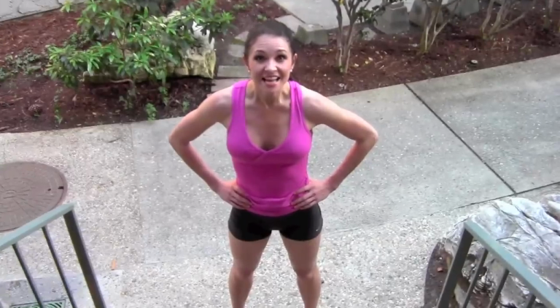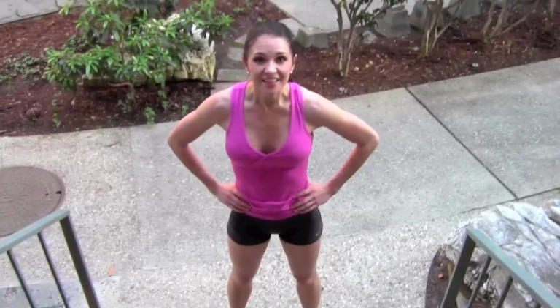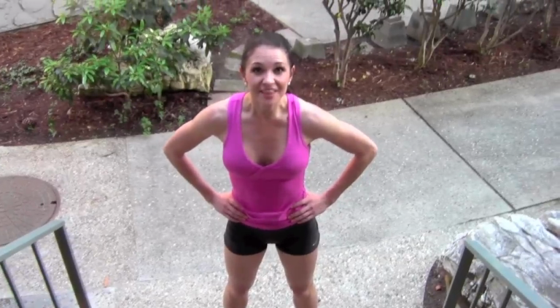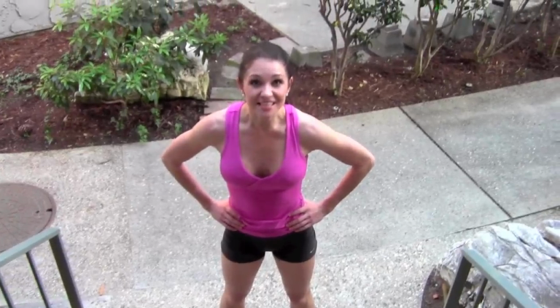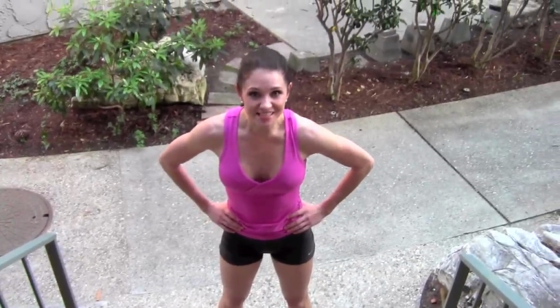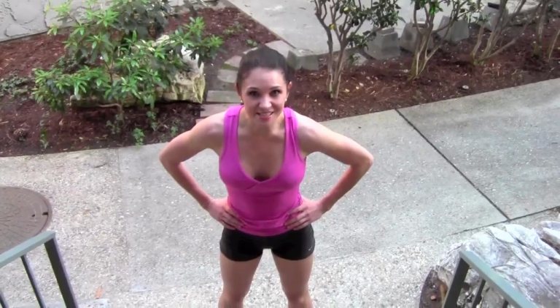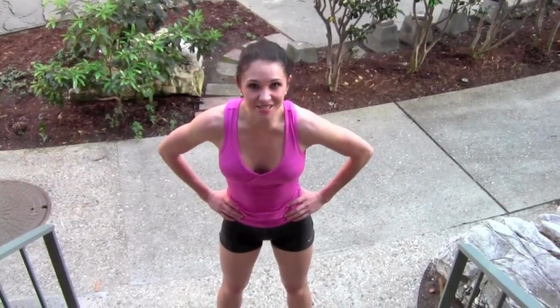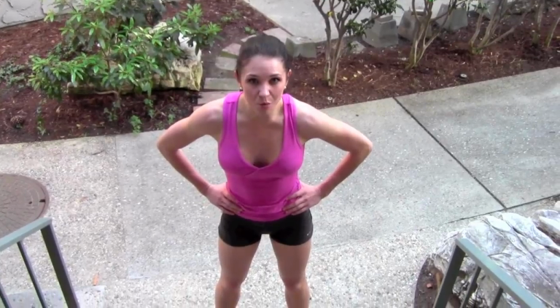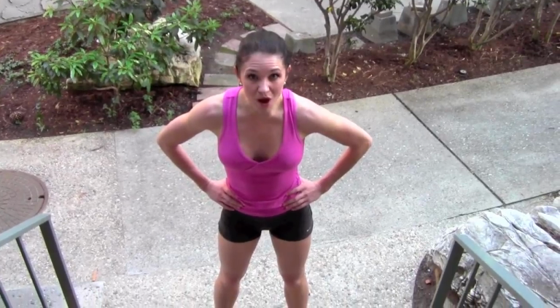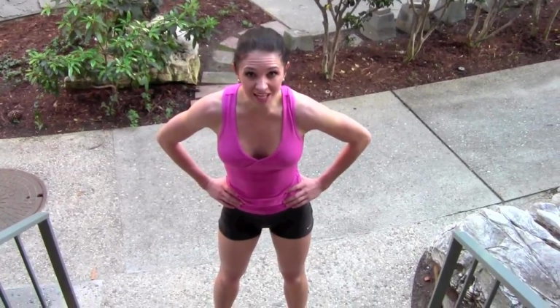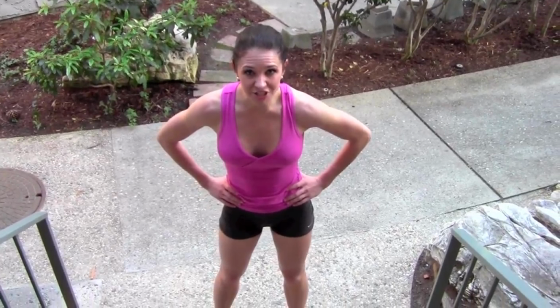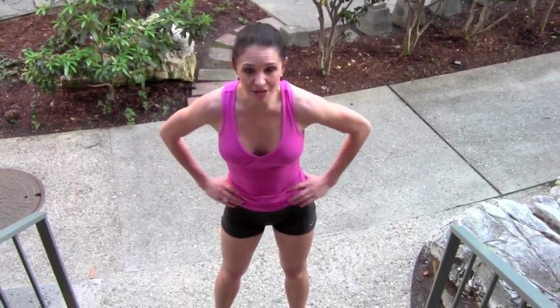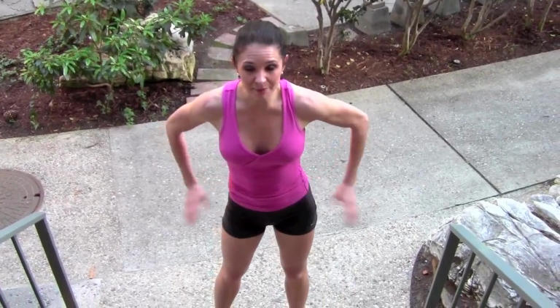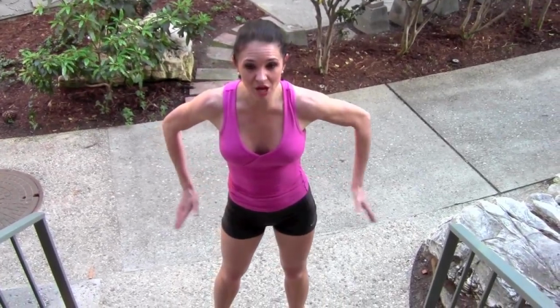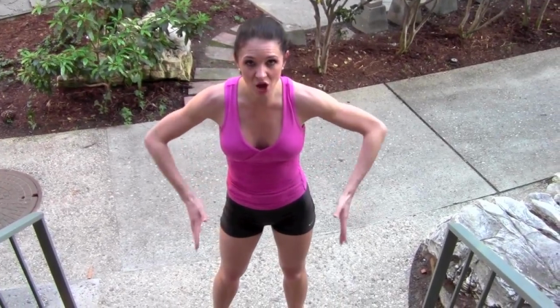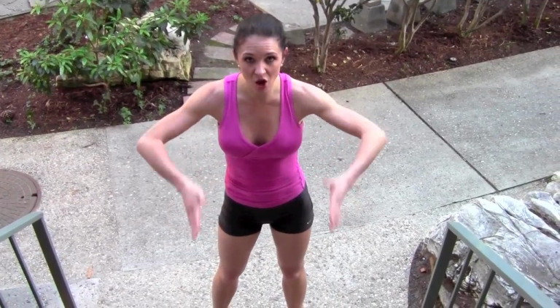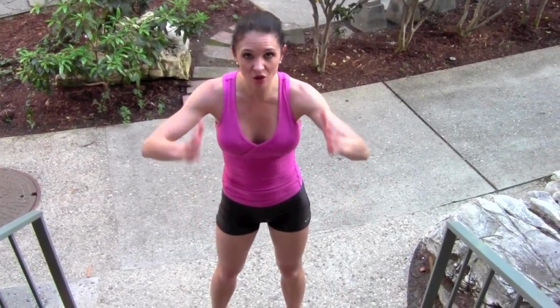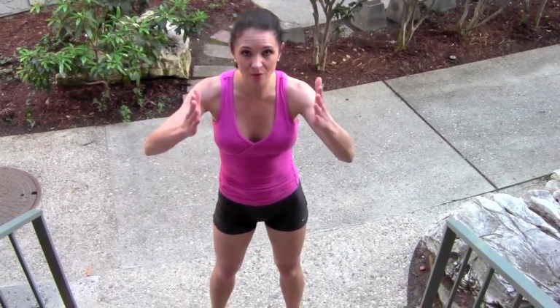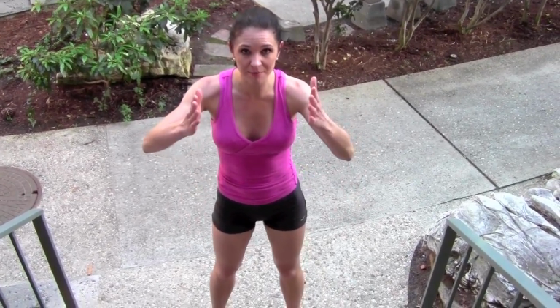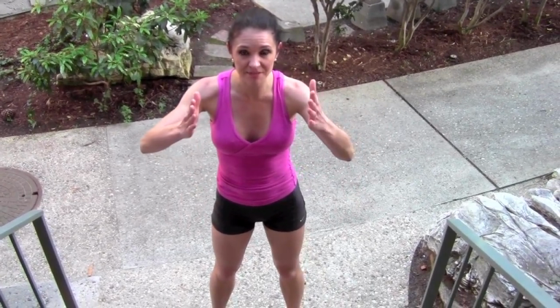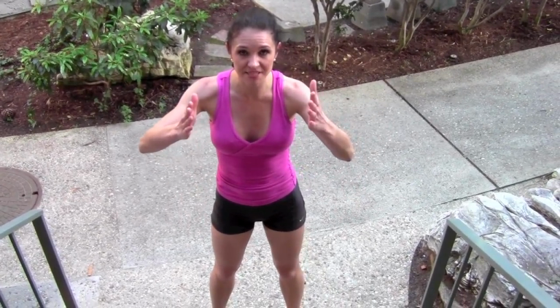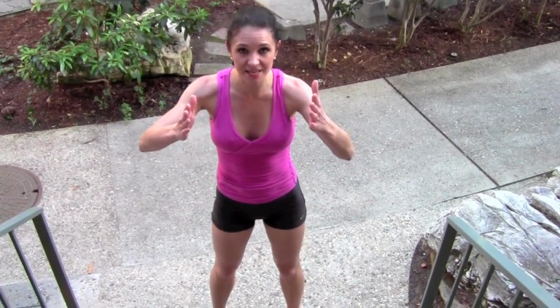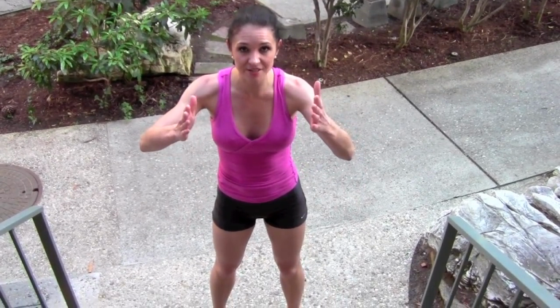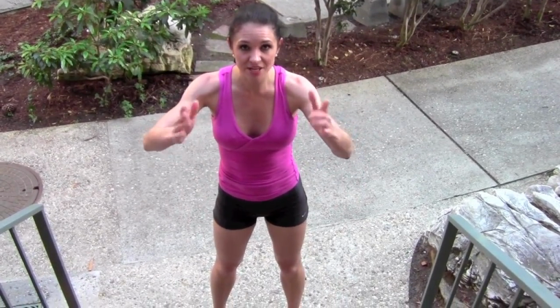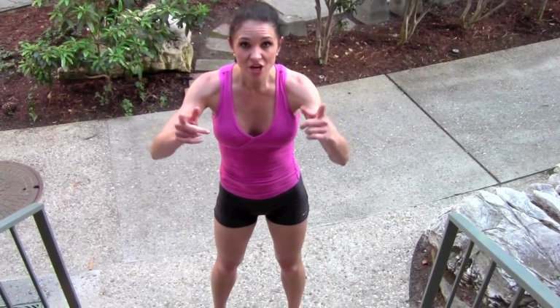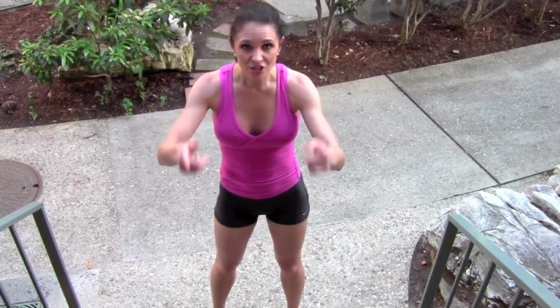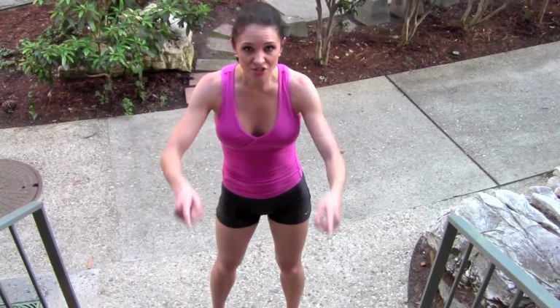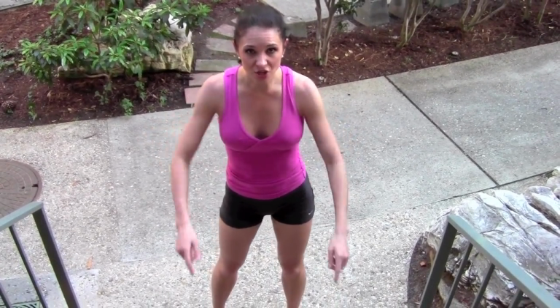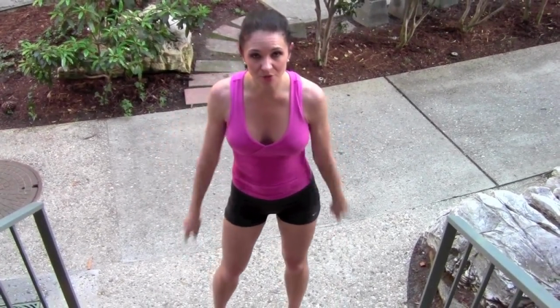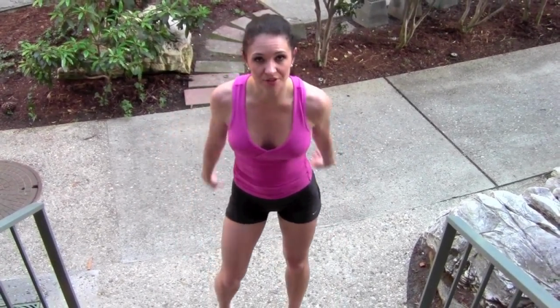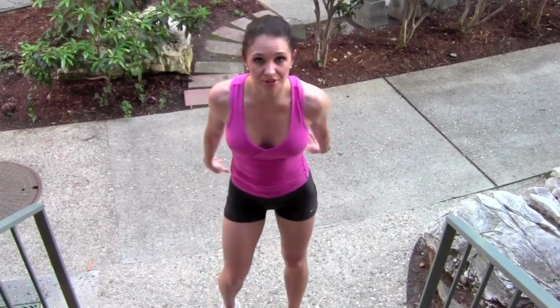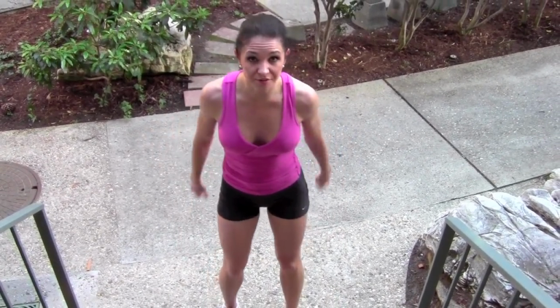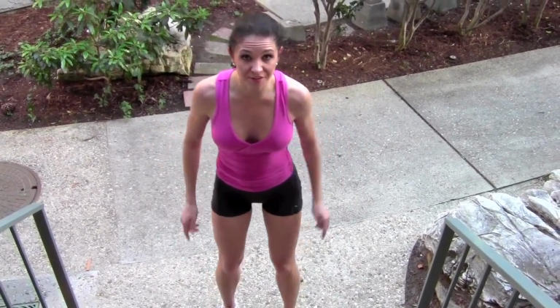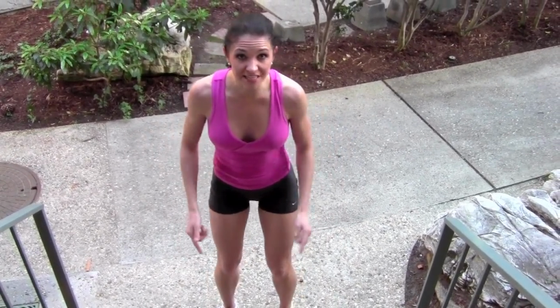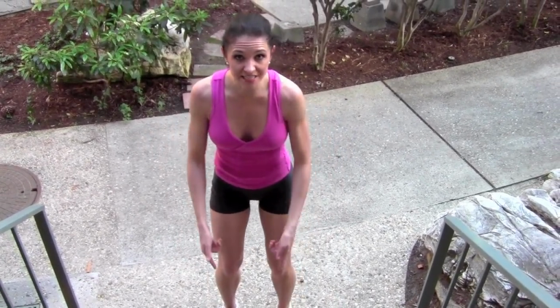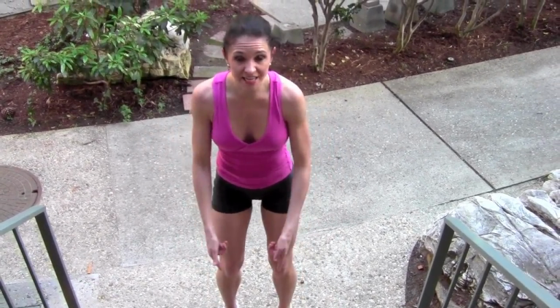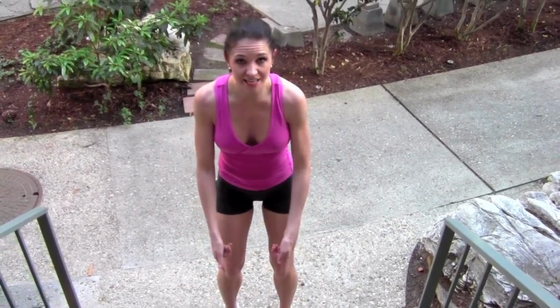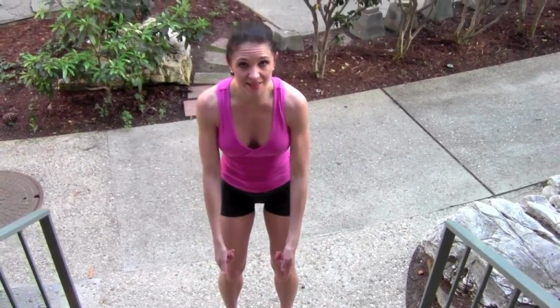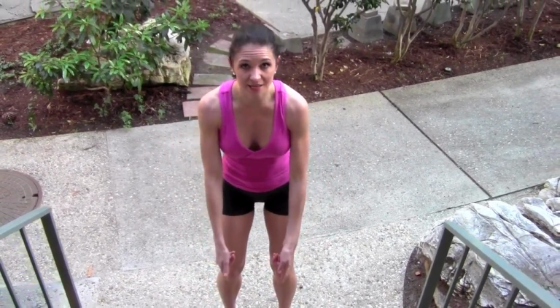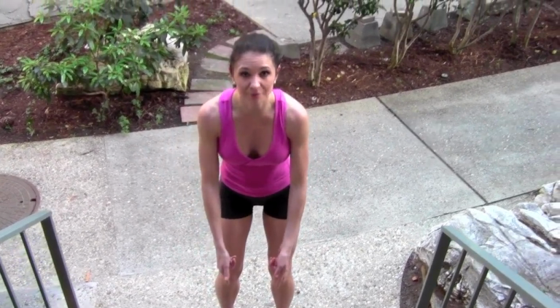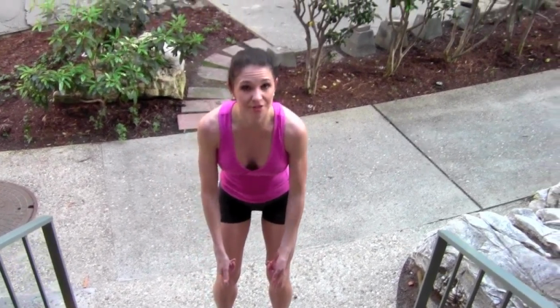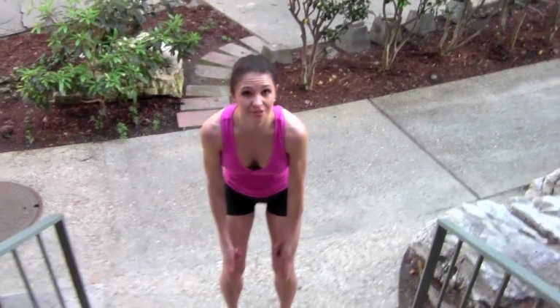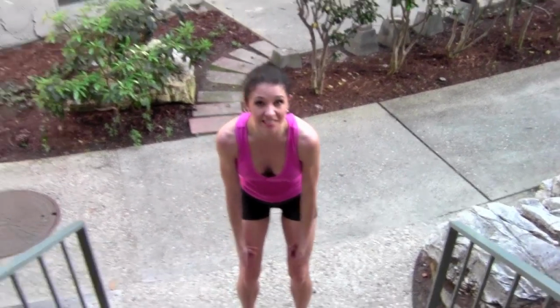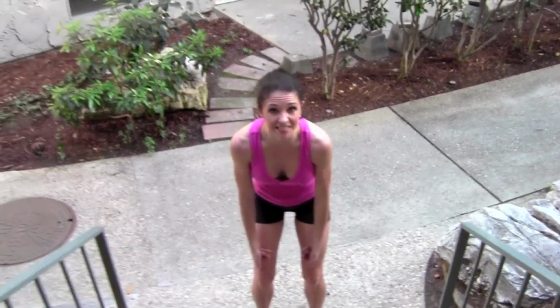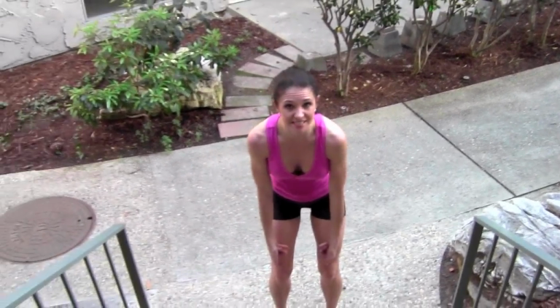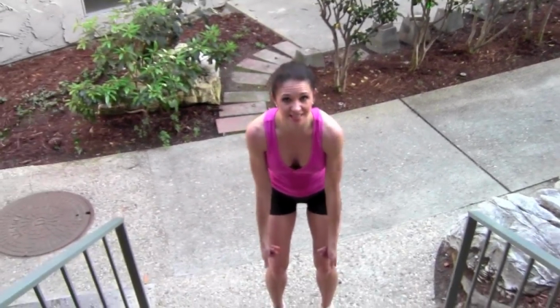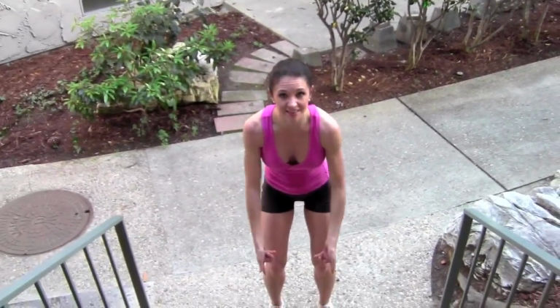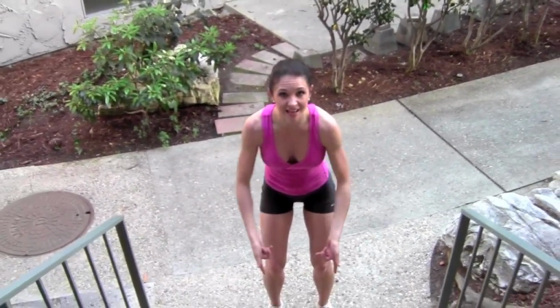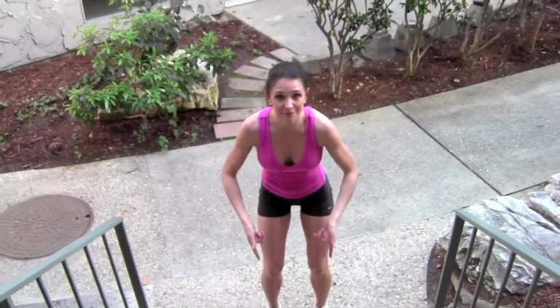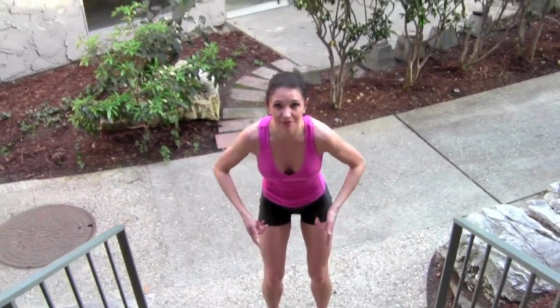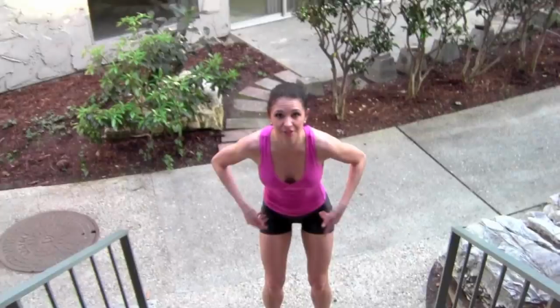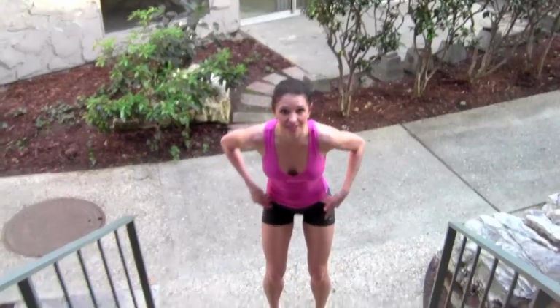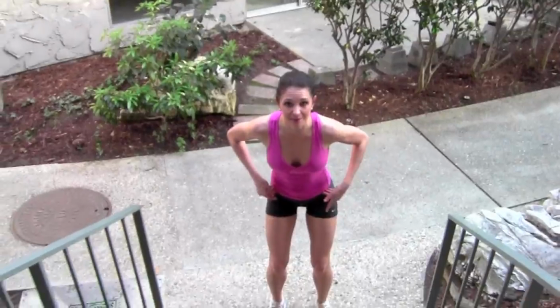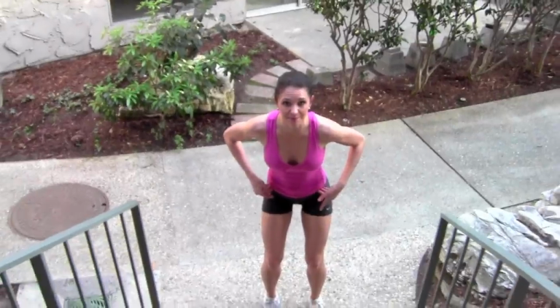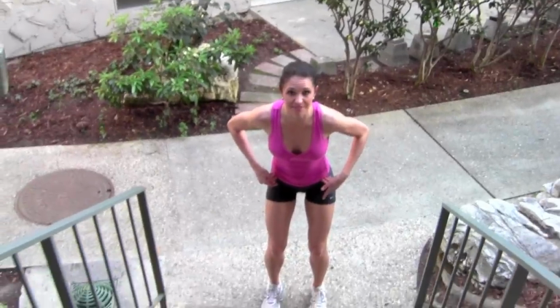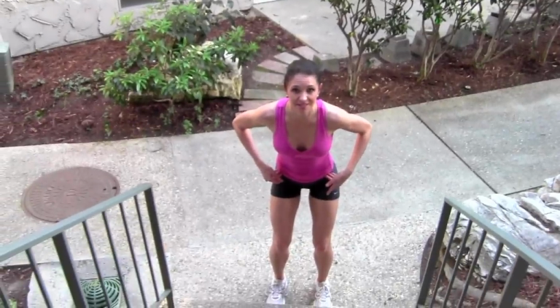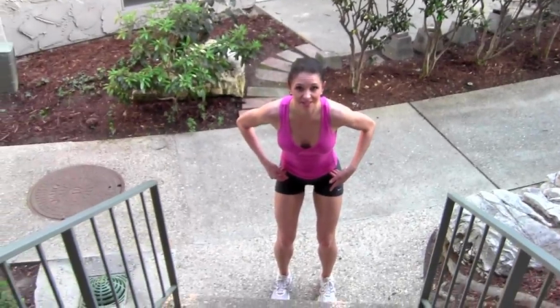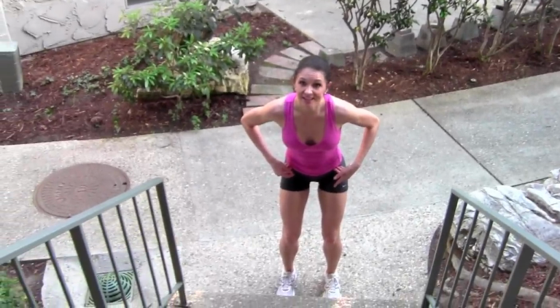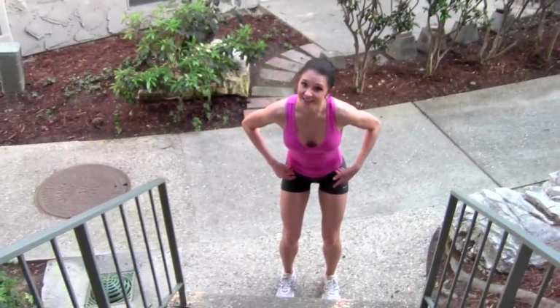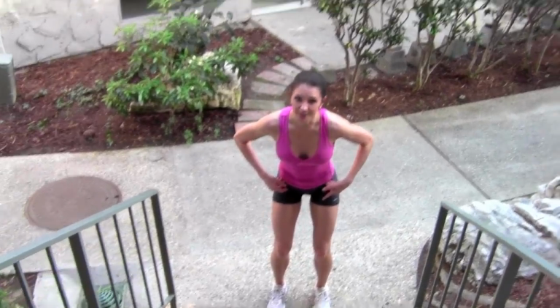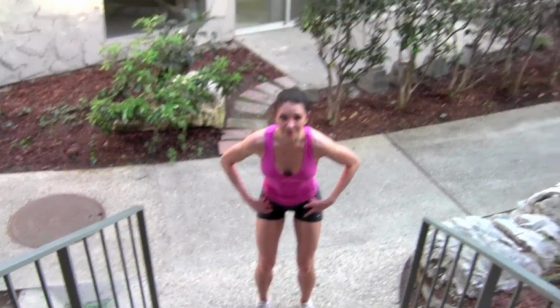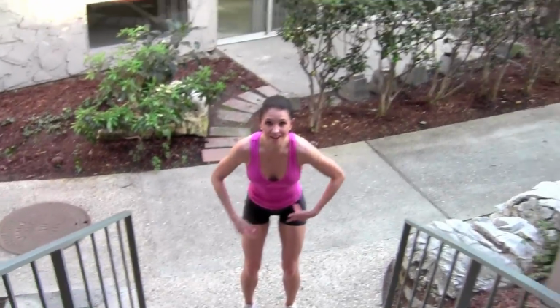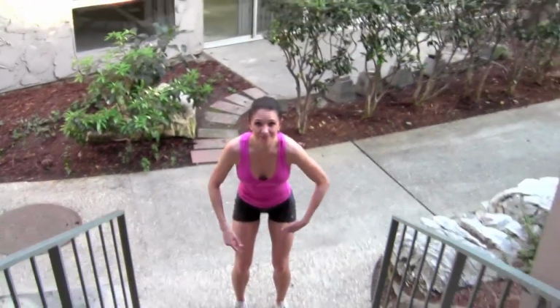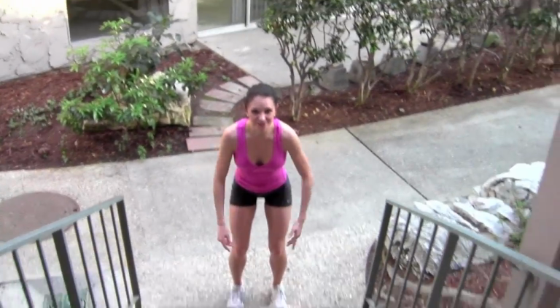This is a squat jump all the way up the stairs. Start with your feet in line with your knees, in line with your hips. Here we go.